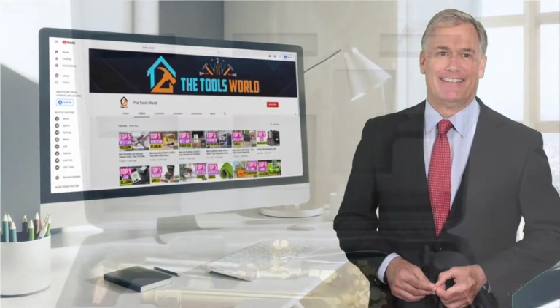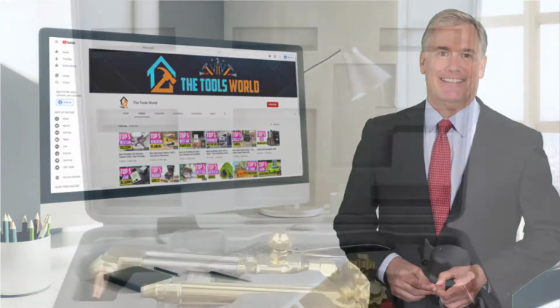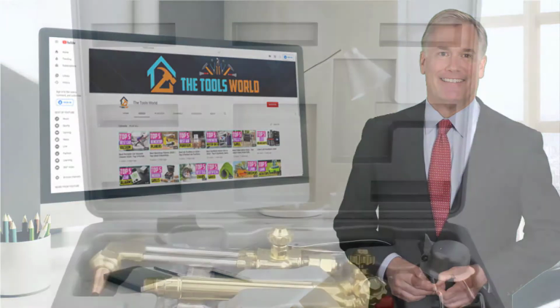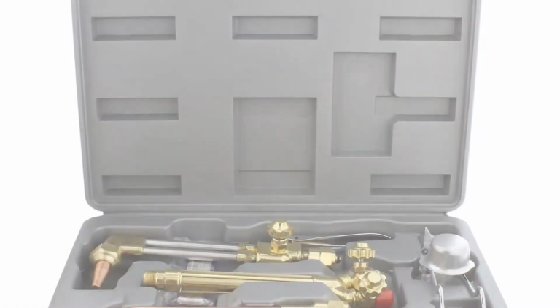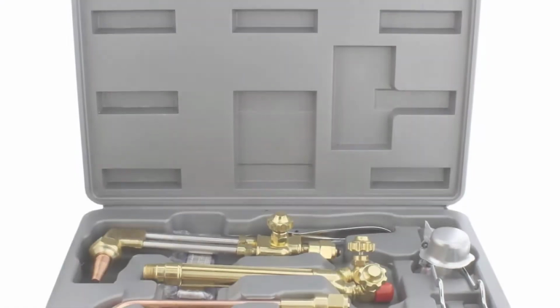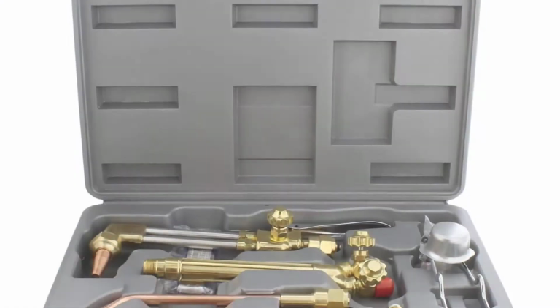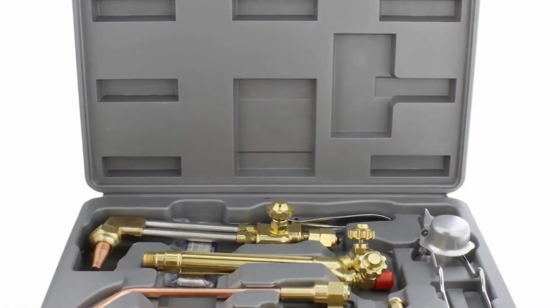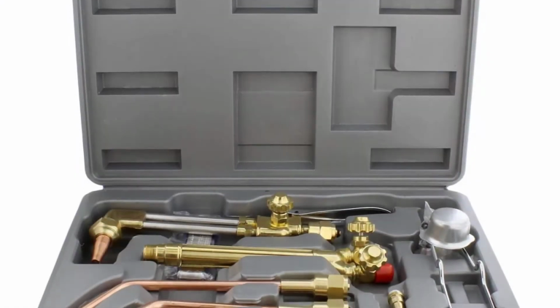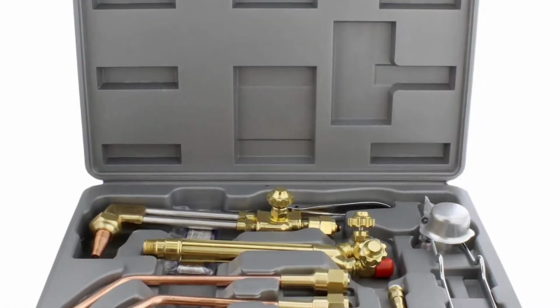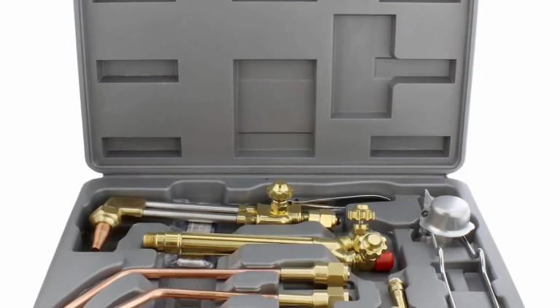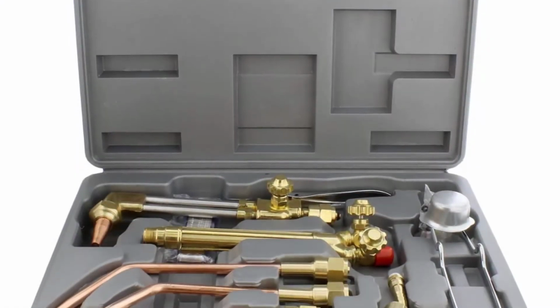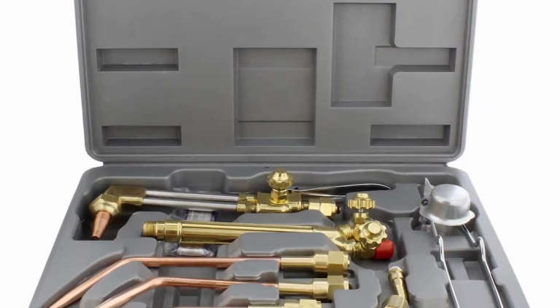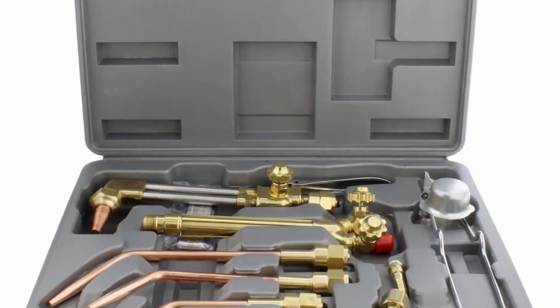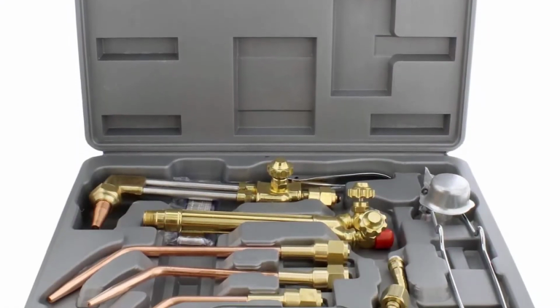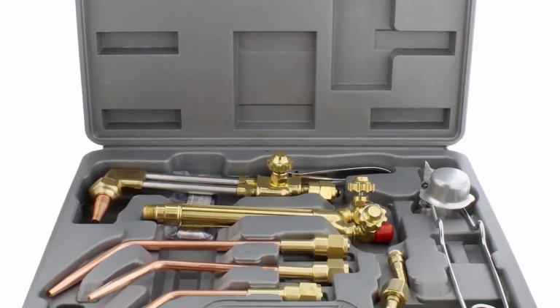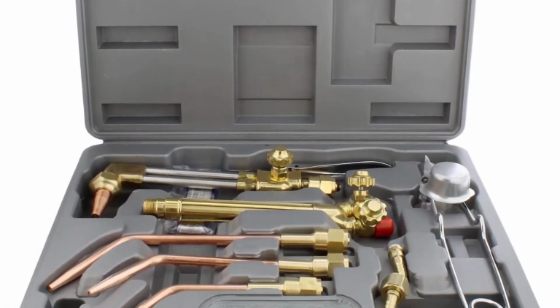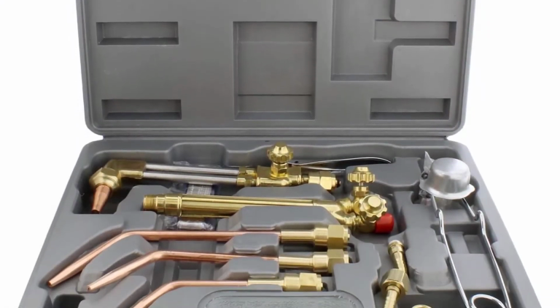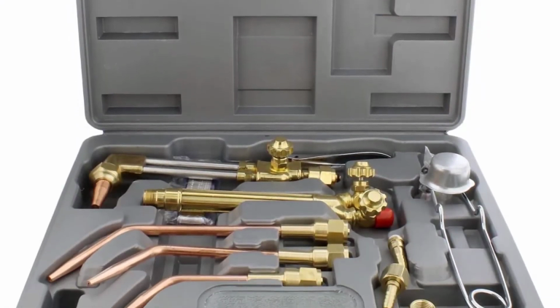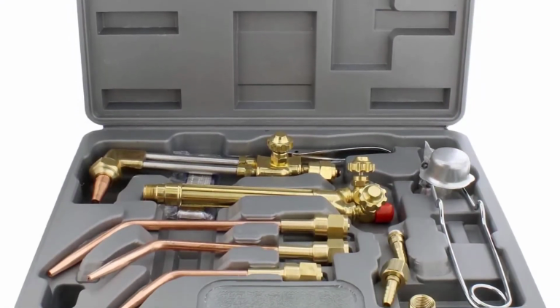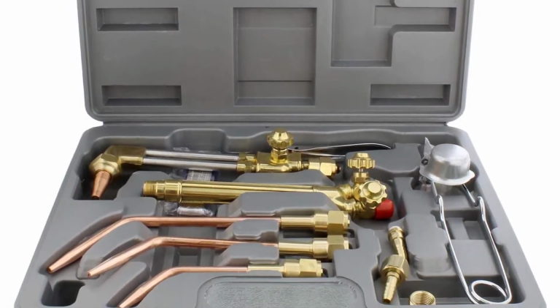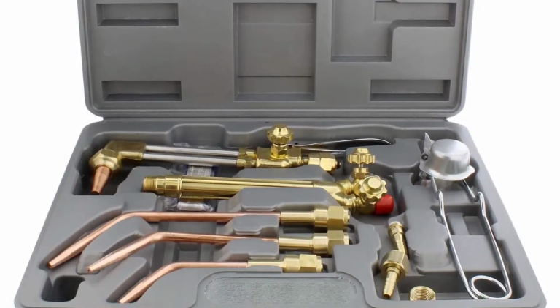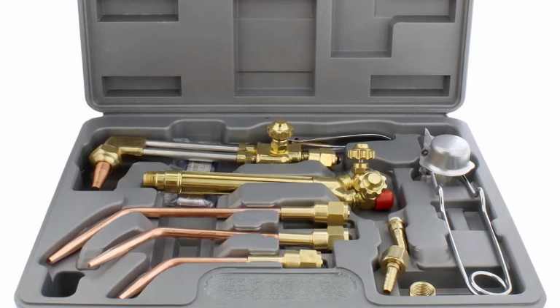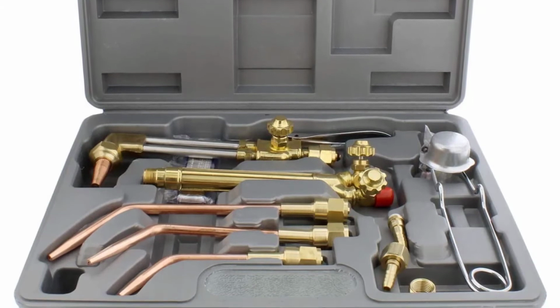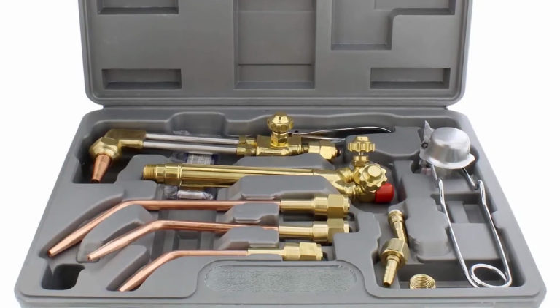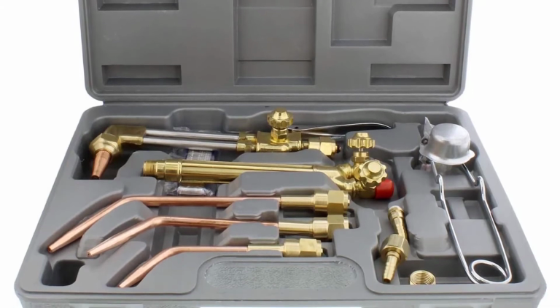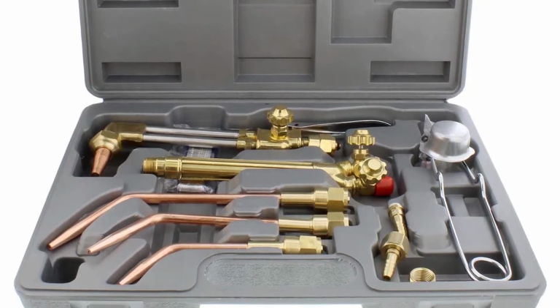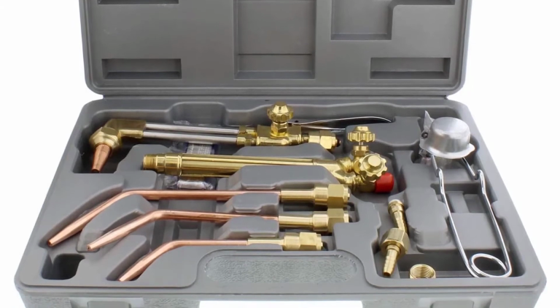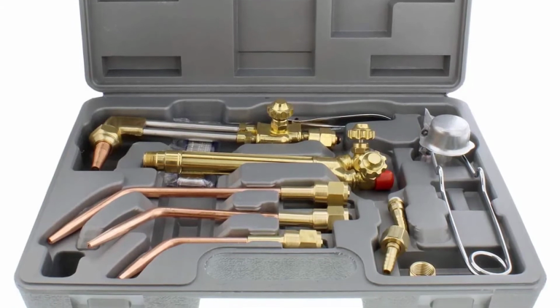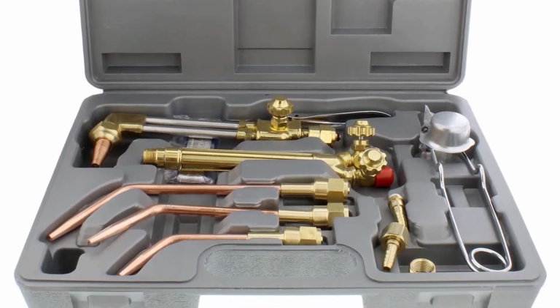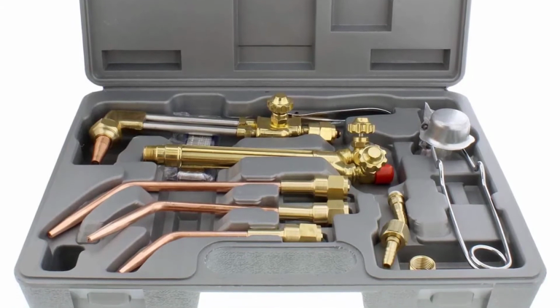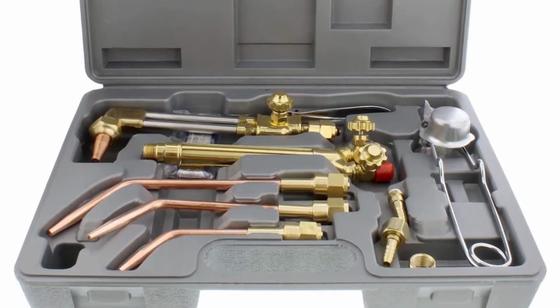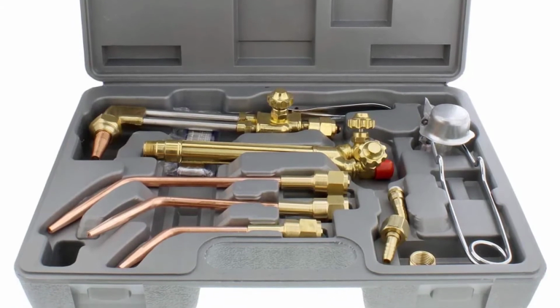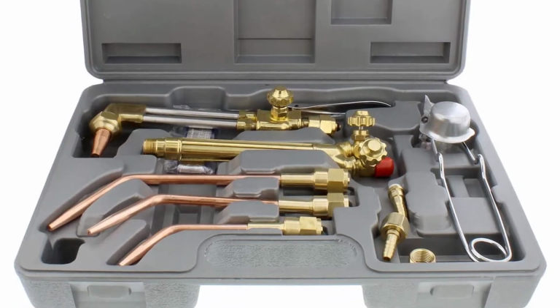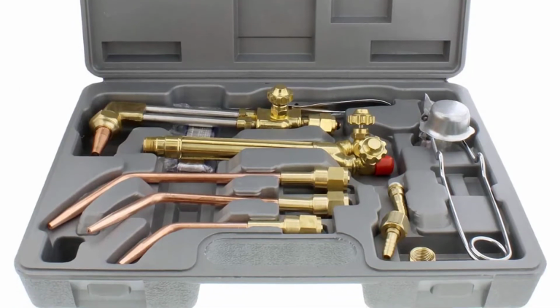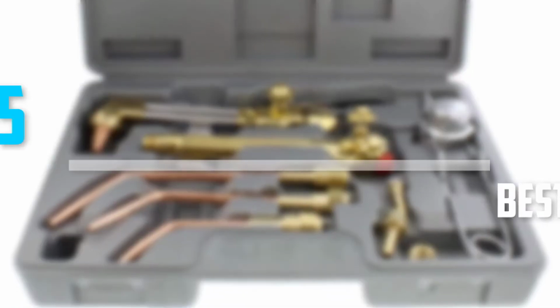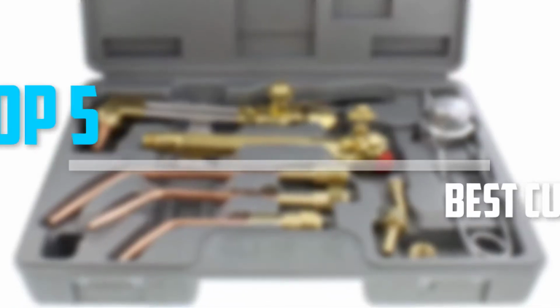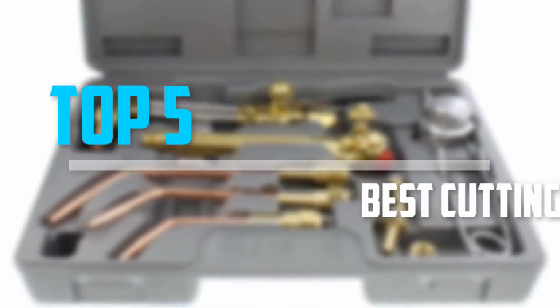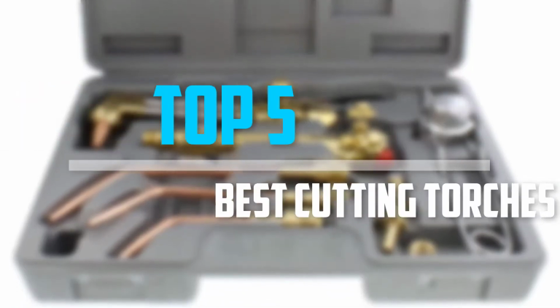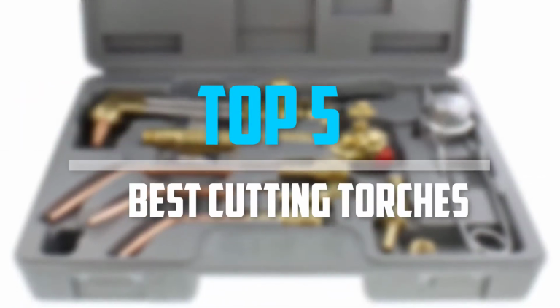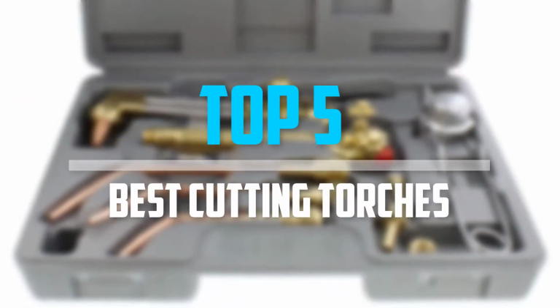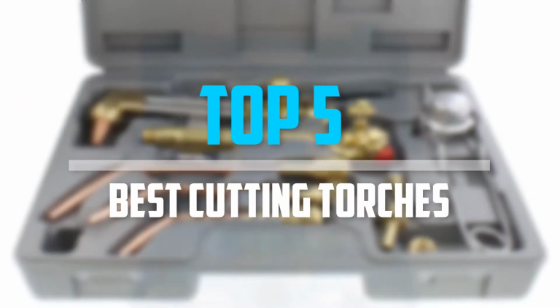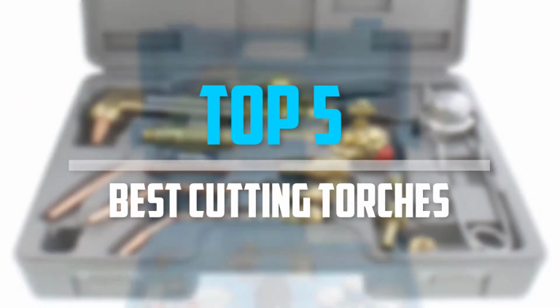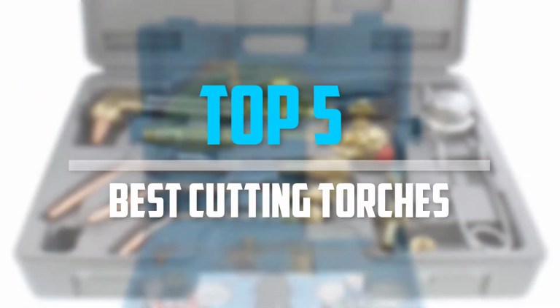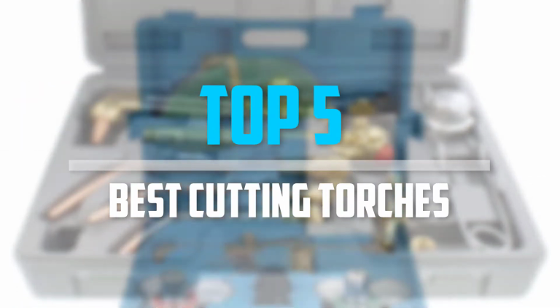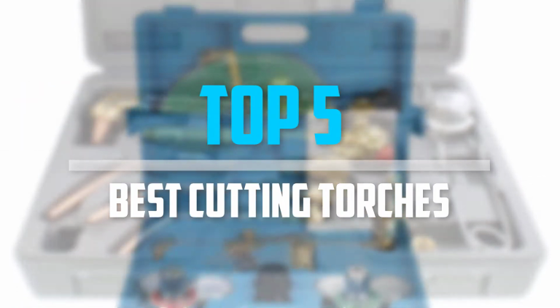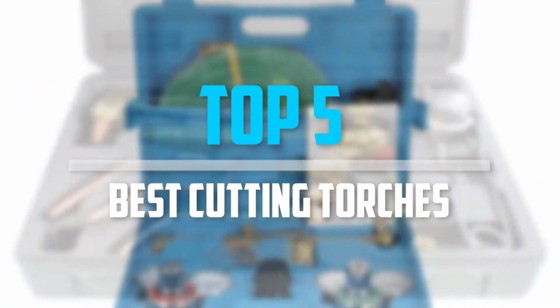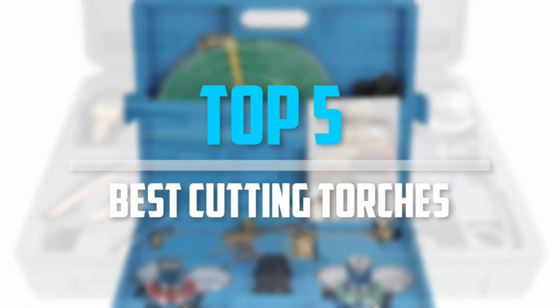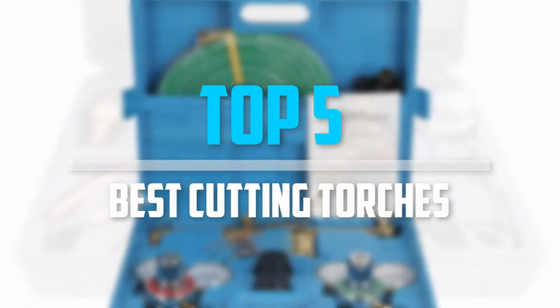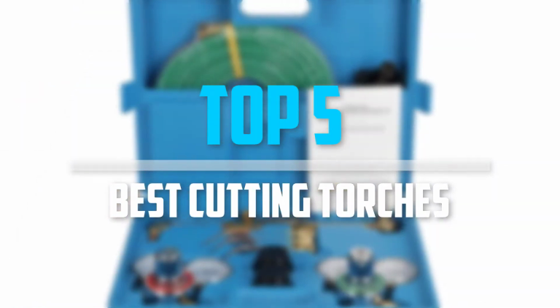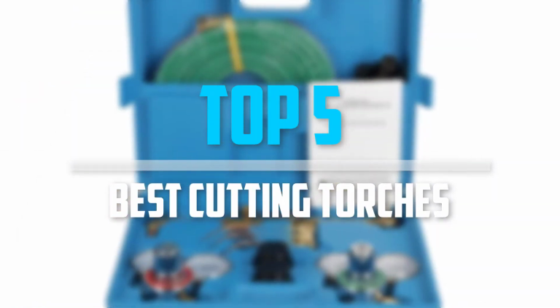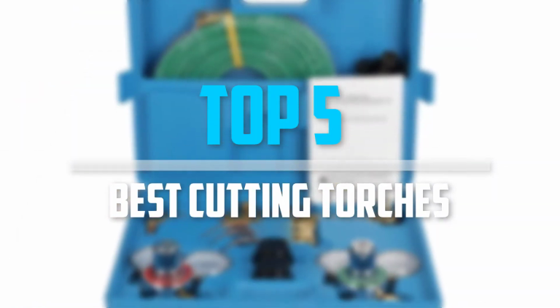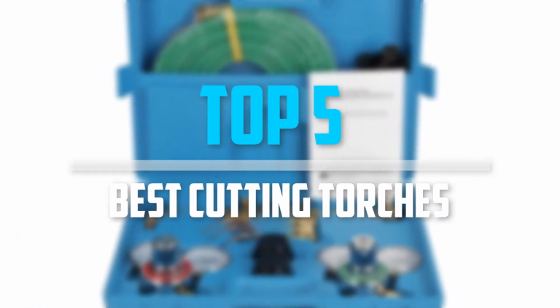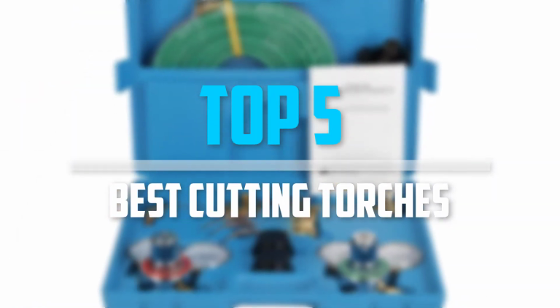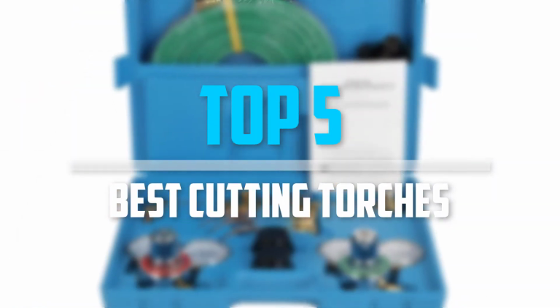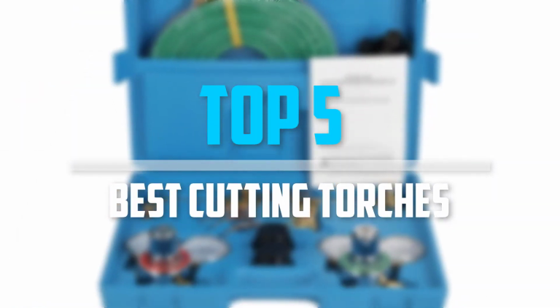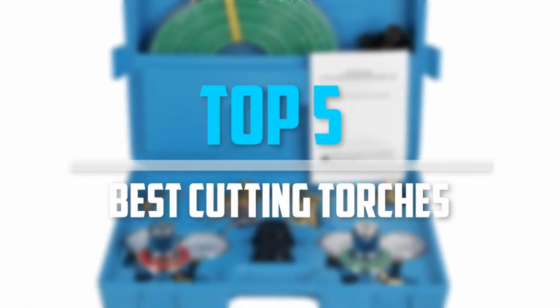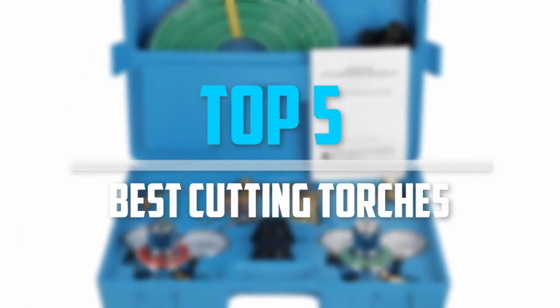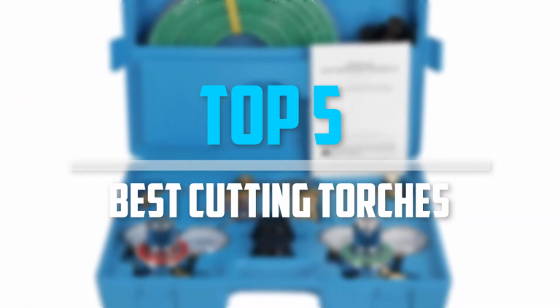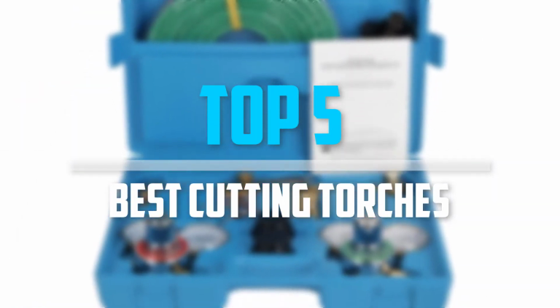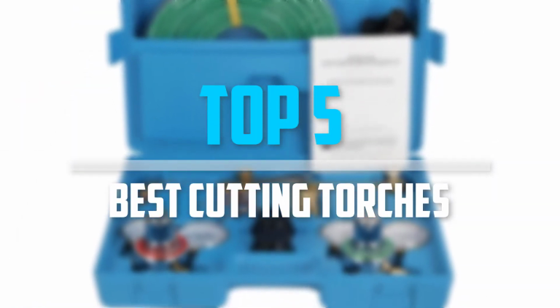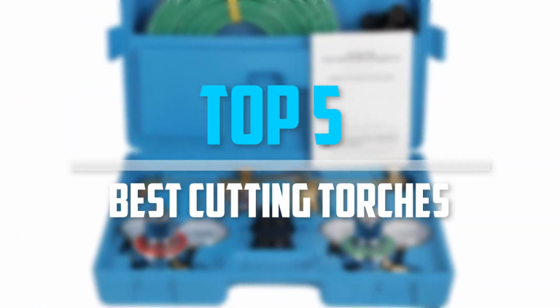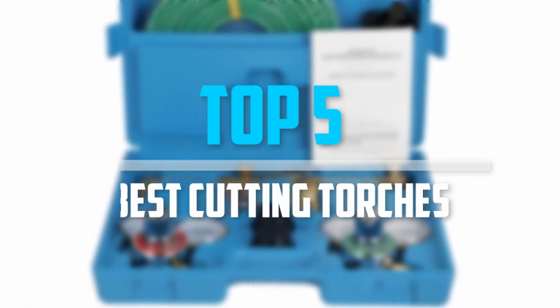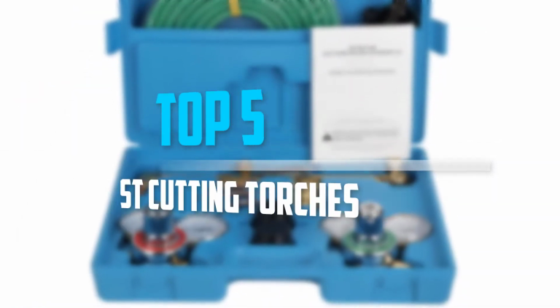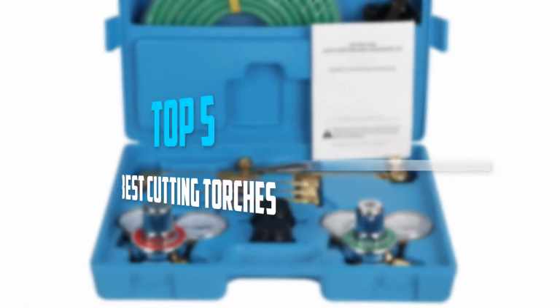Are you looking for the best cutting torches in your budget? In today's video we break down the top 5 best cutting torches.